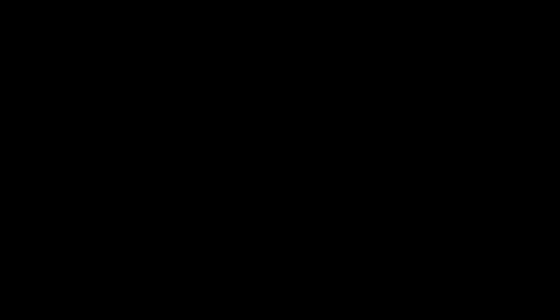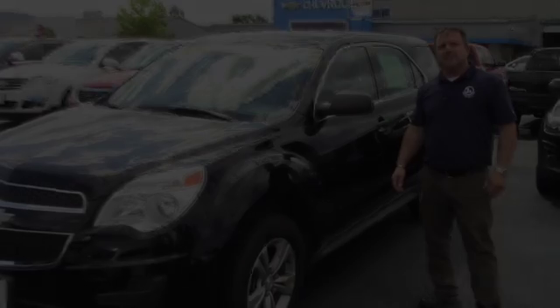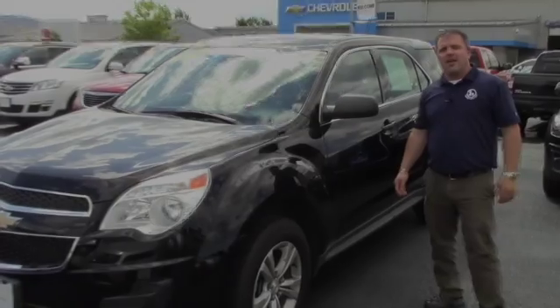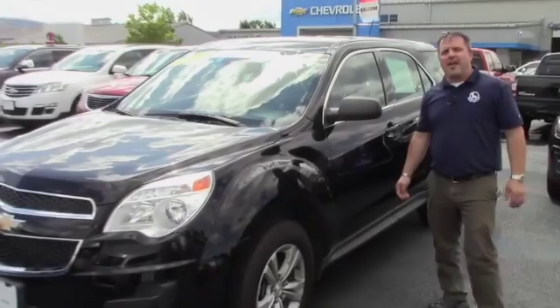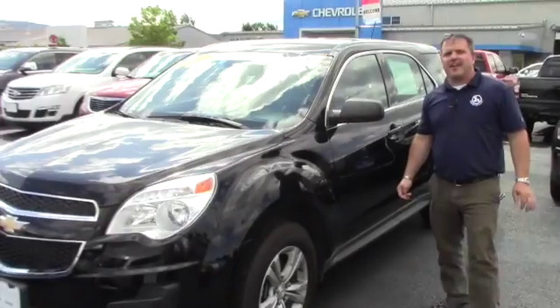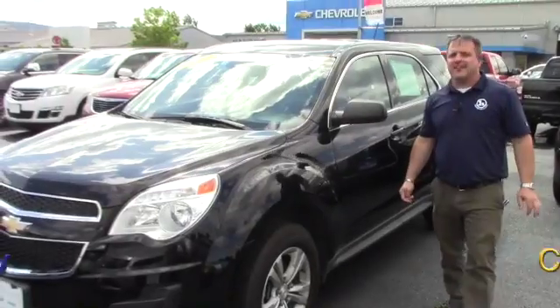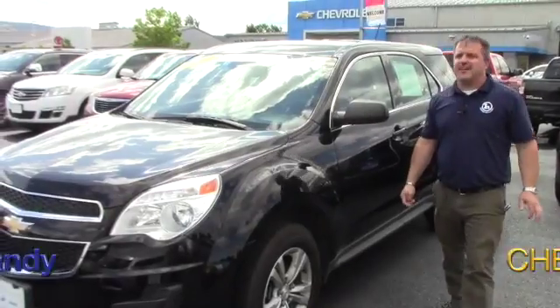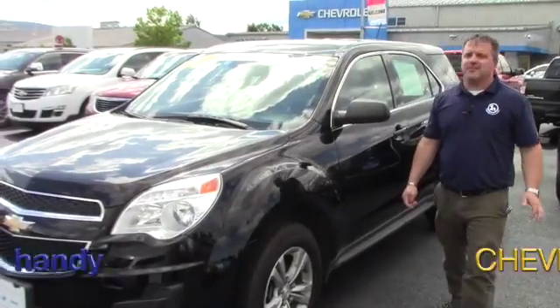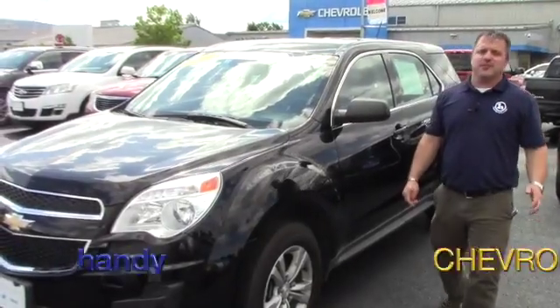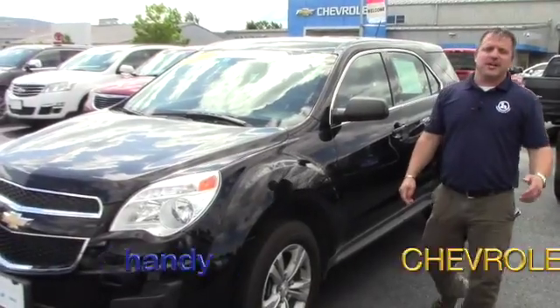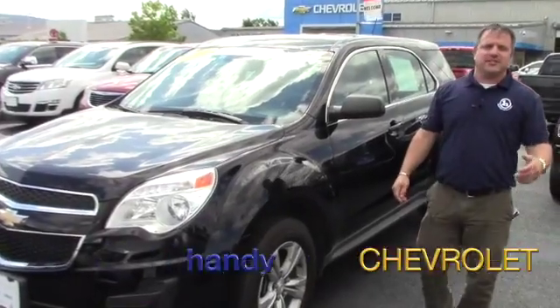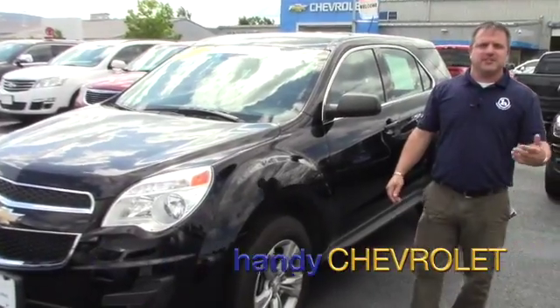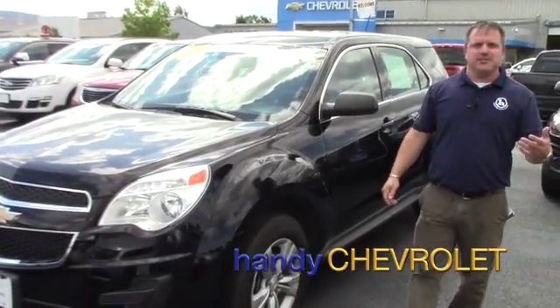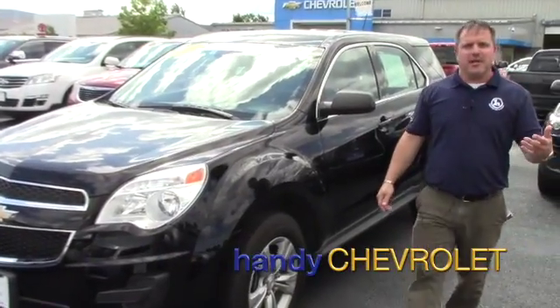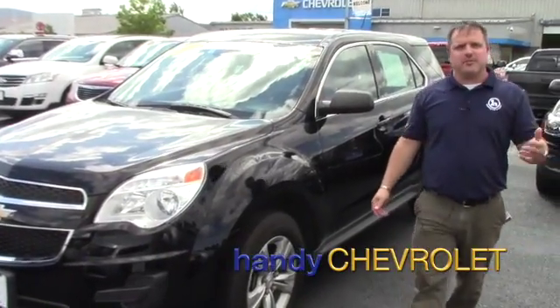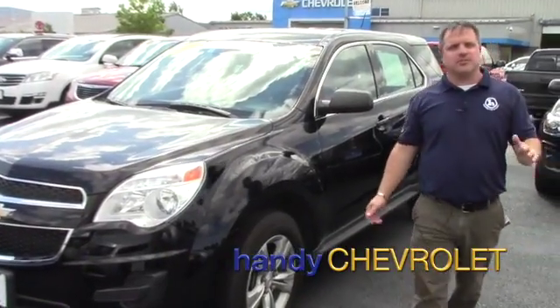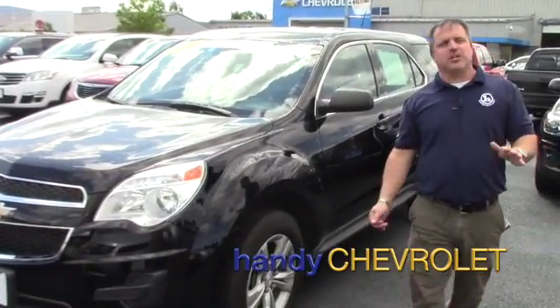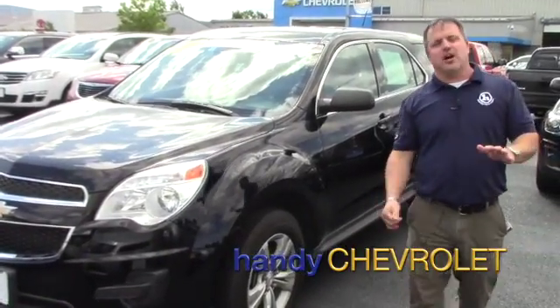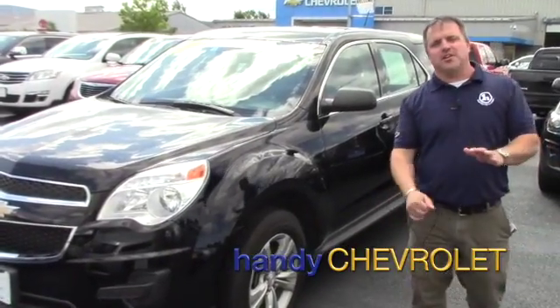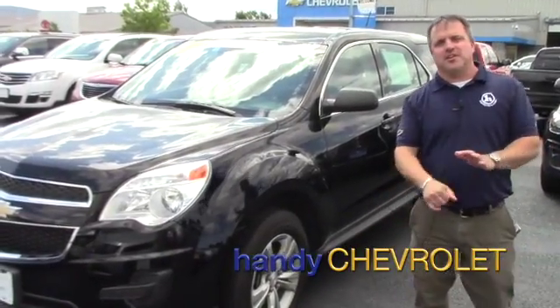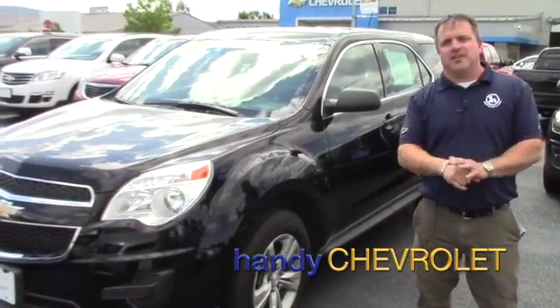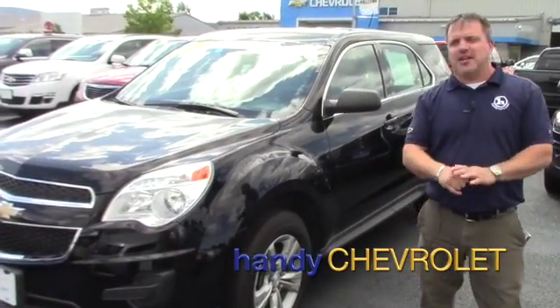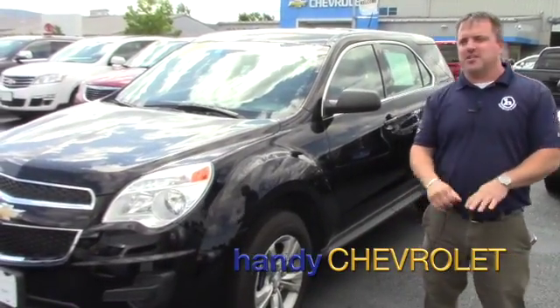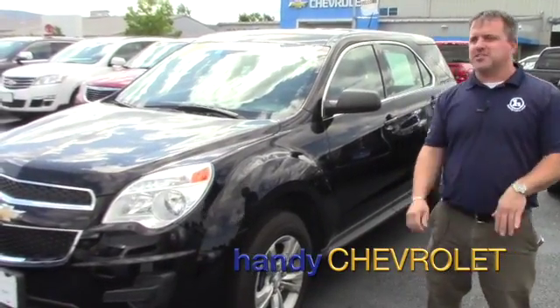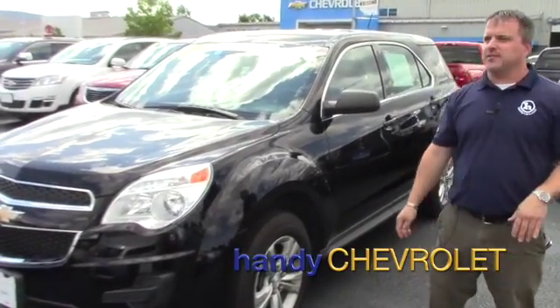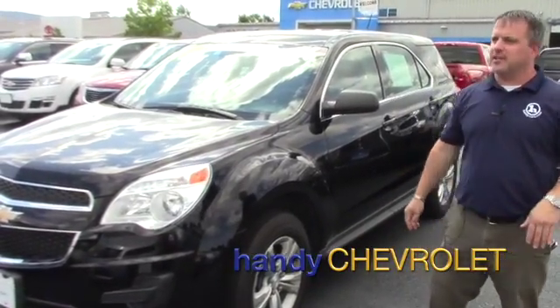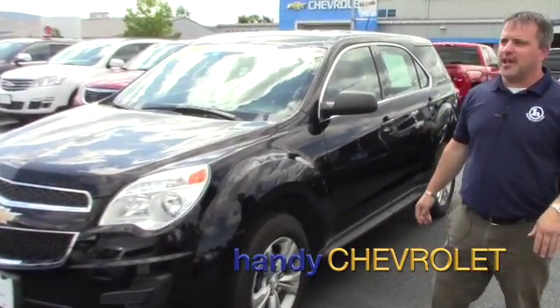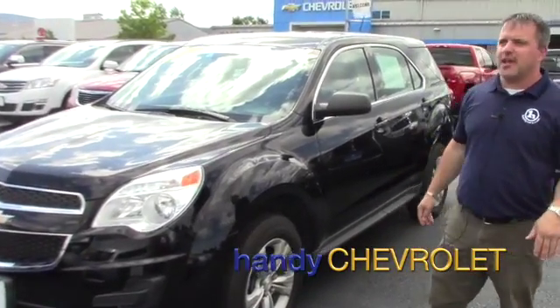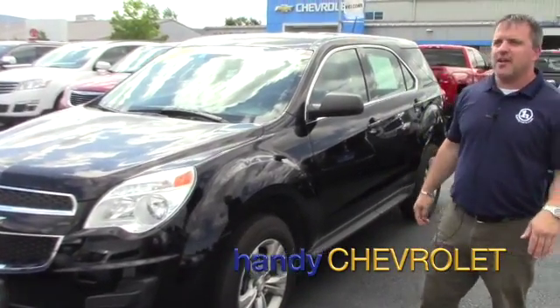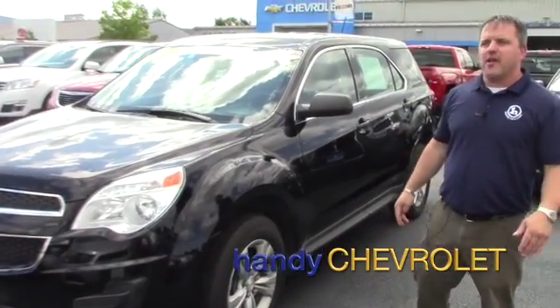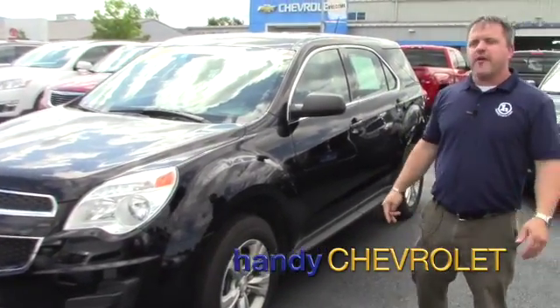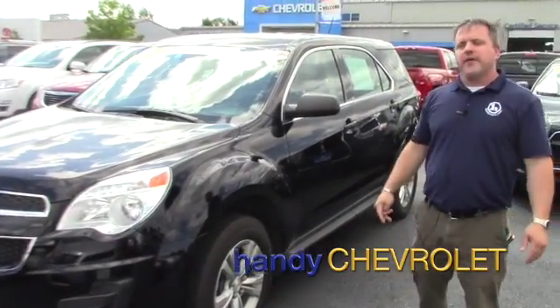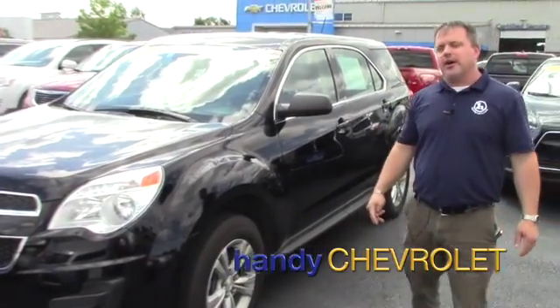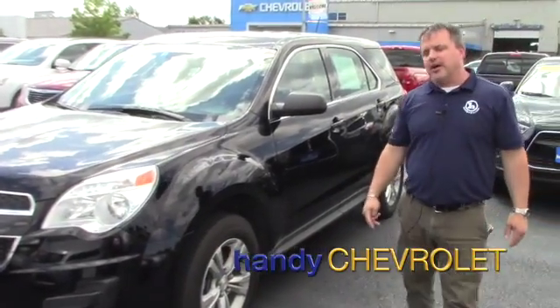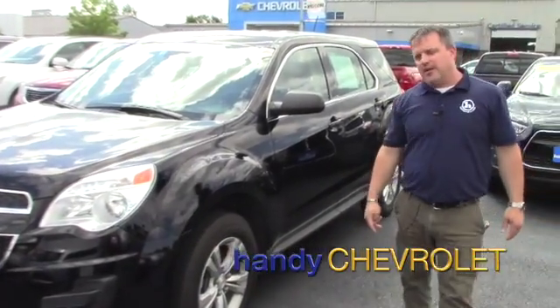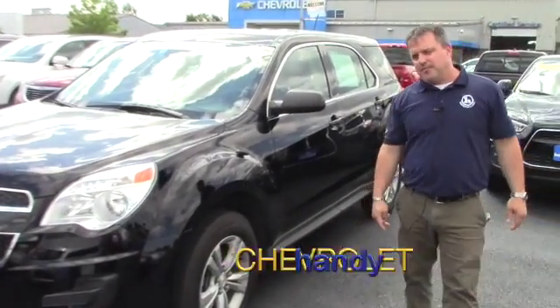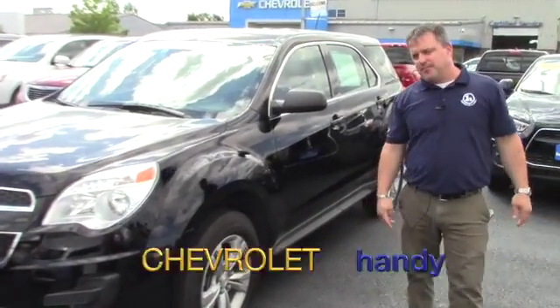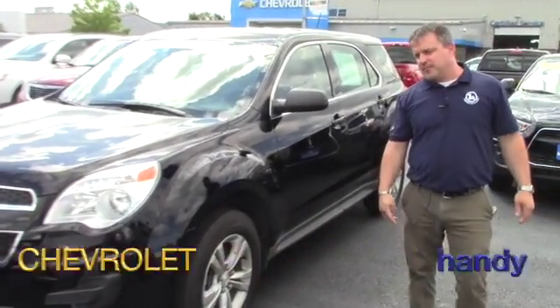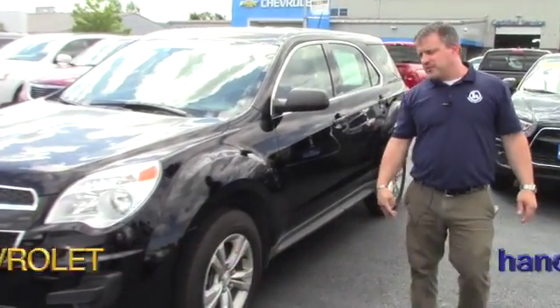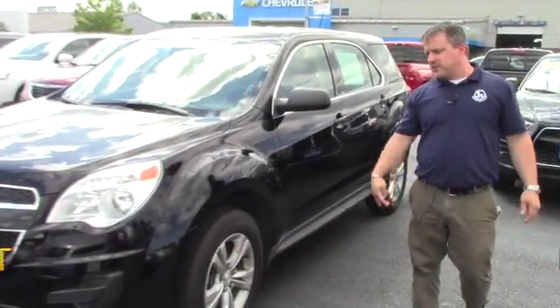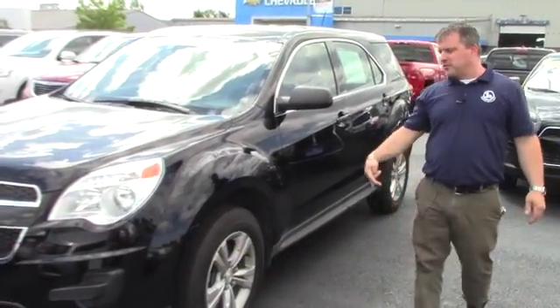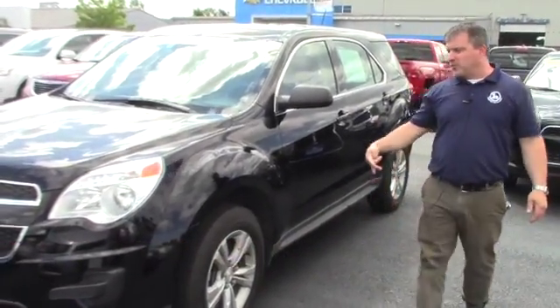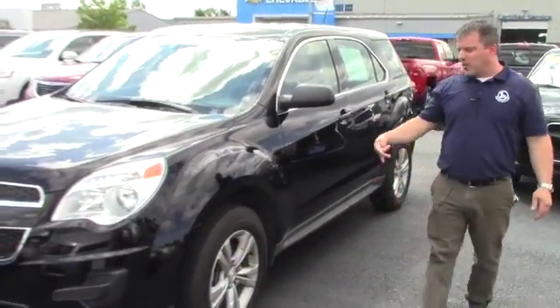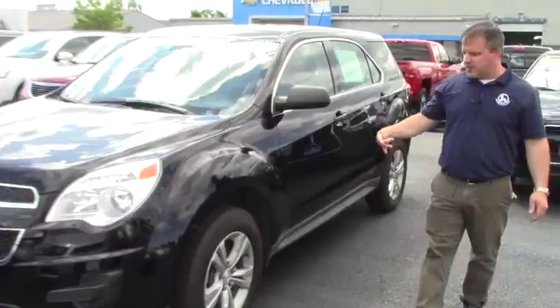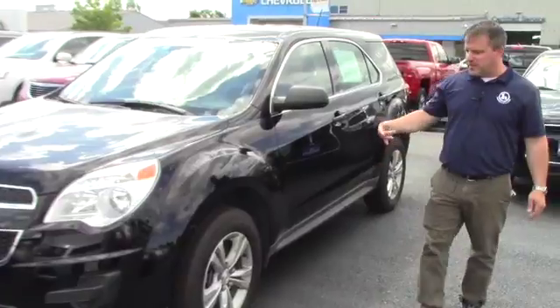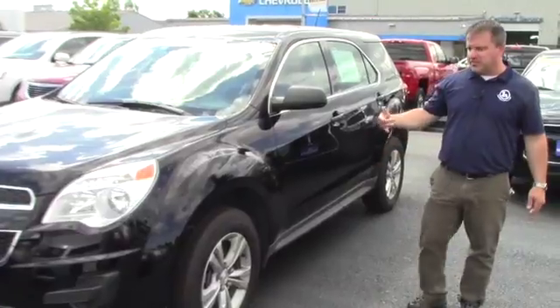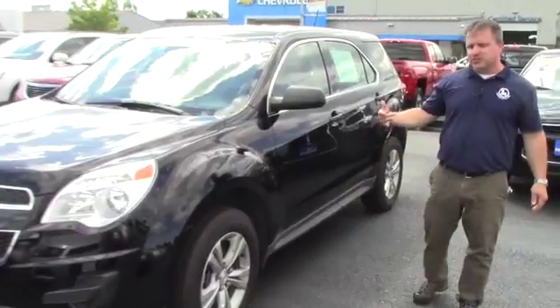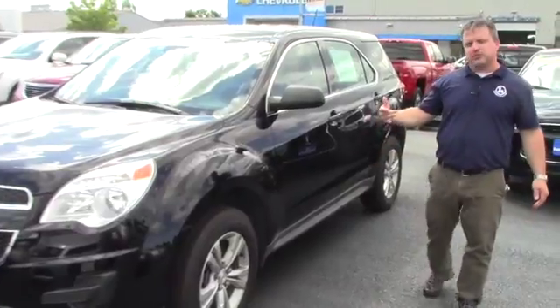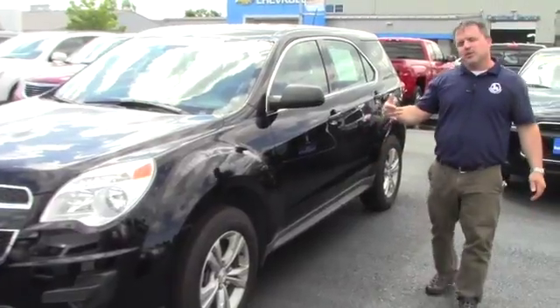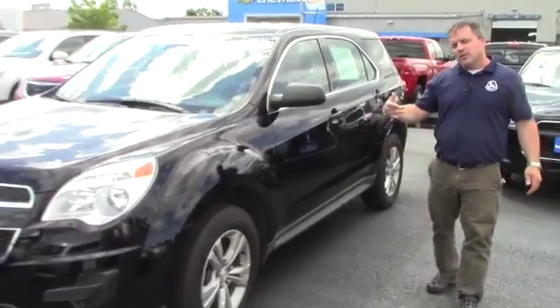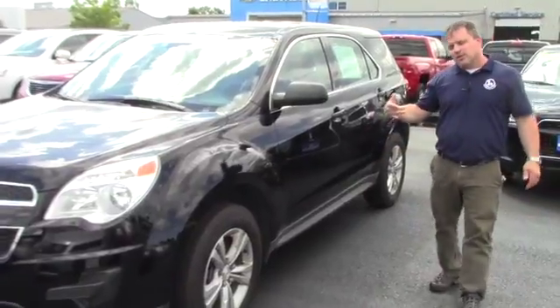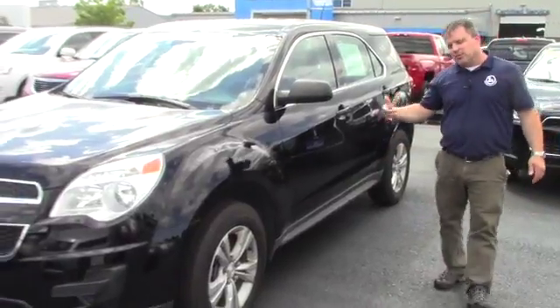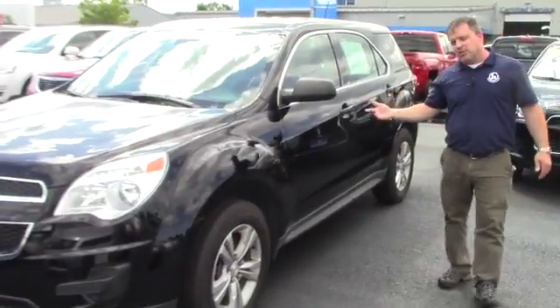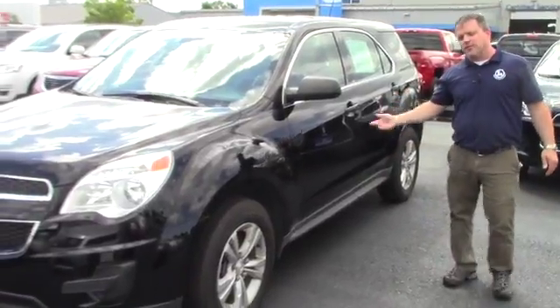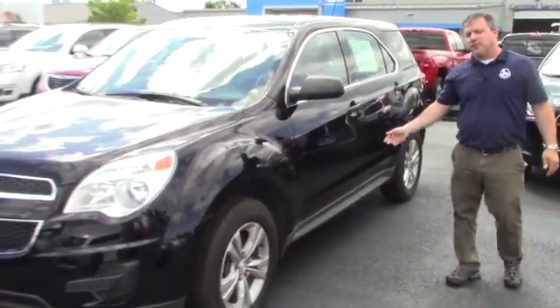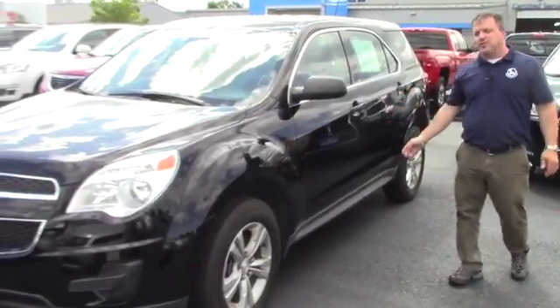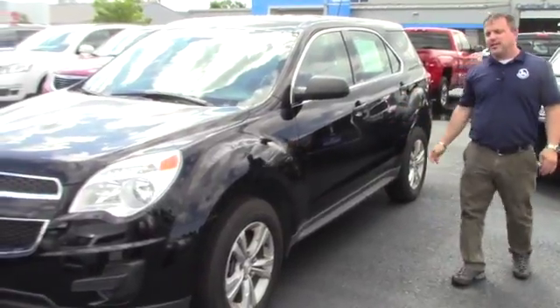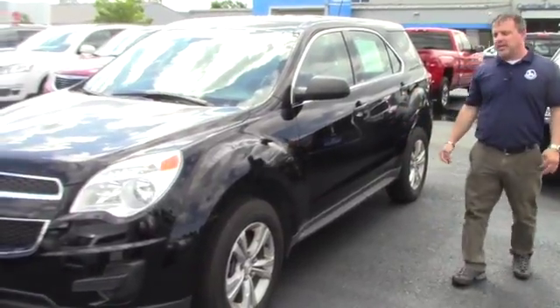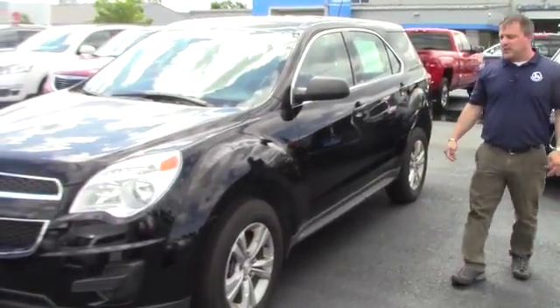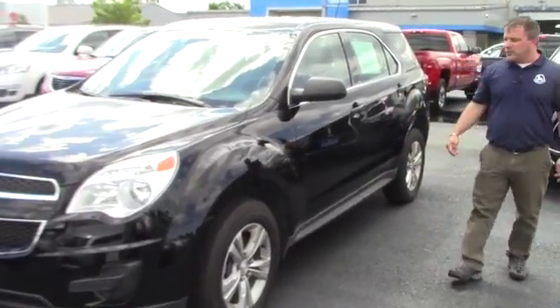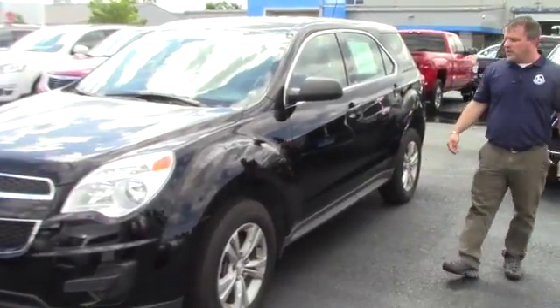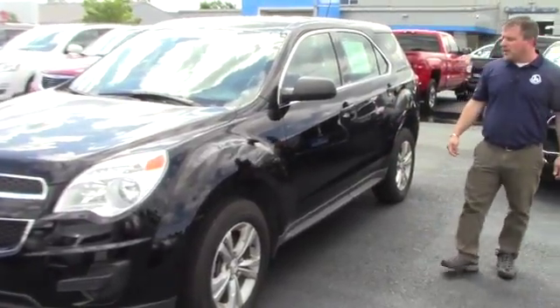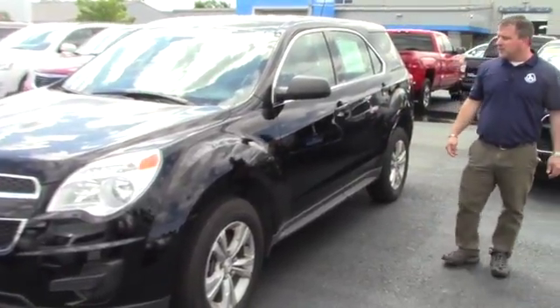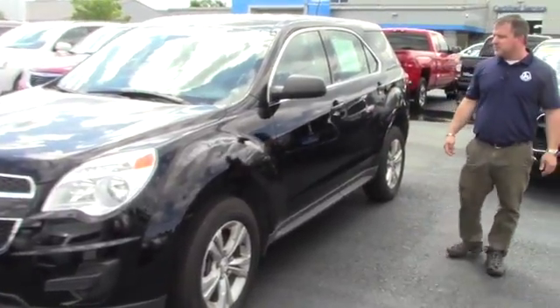Hey, good afternoon Ashley, my name is John here at Handy Chevrolet. I see you inquired about this 2014 Equinox.